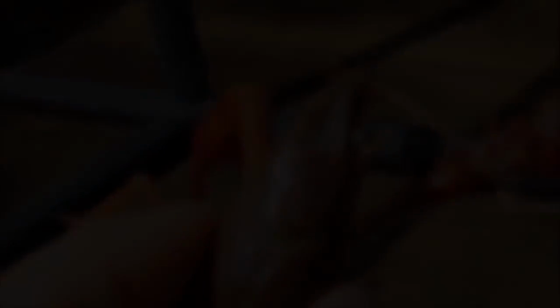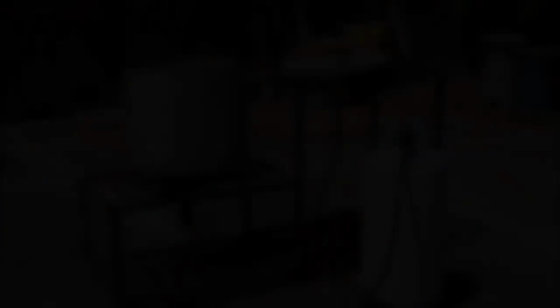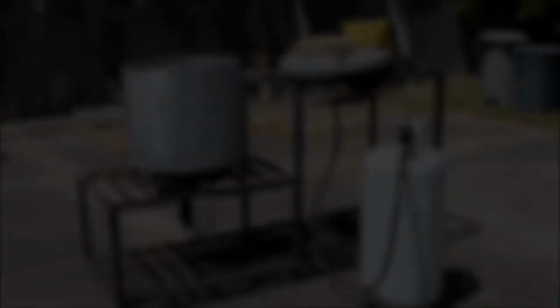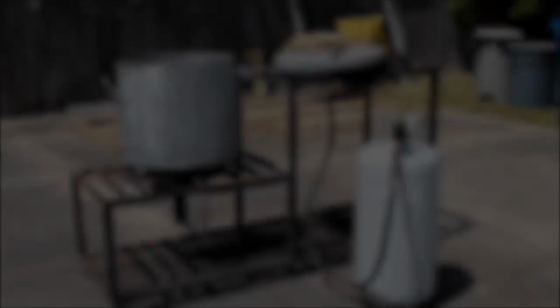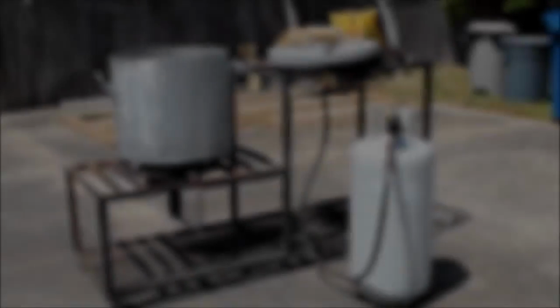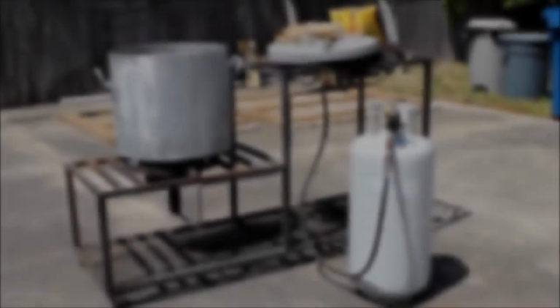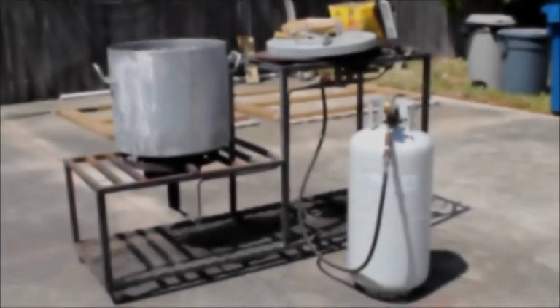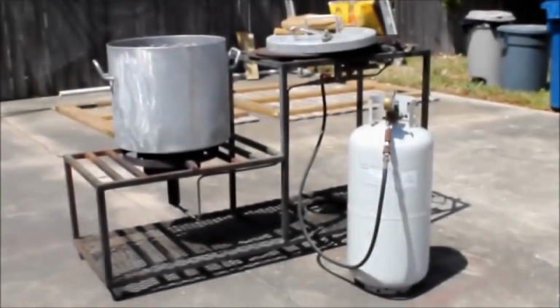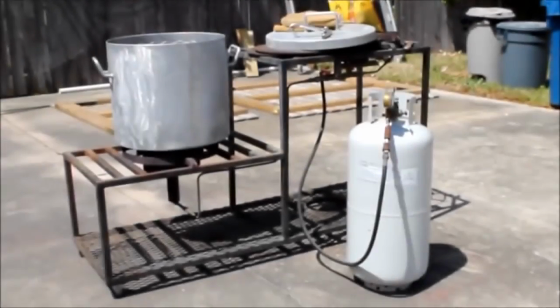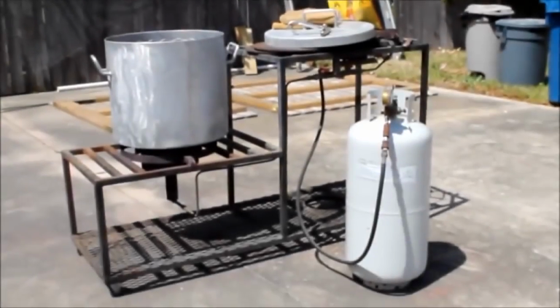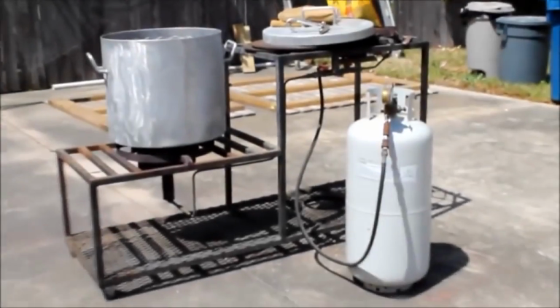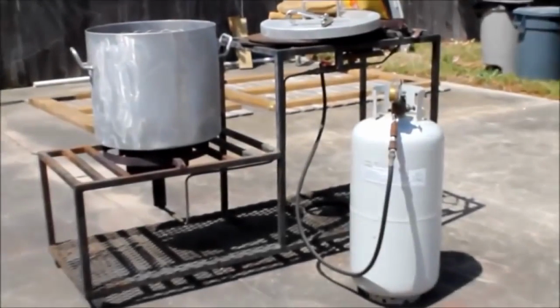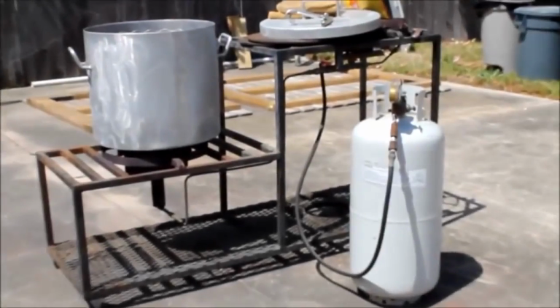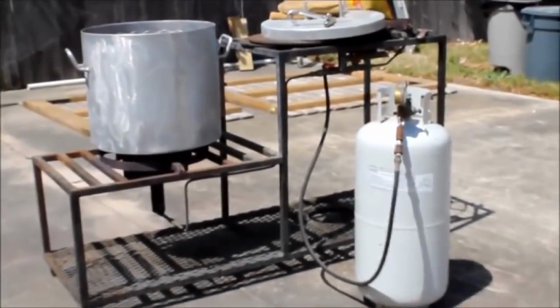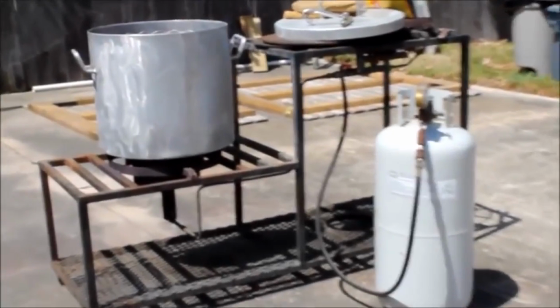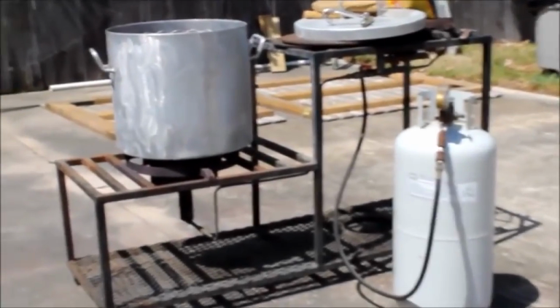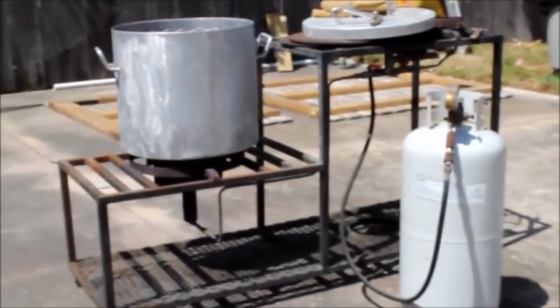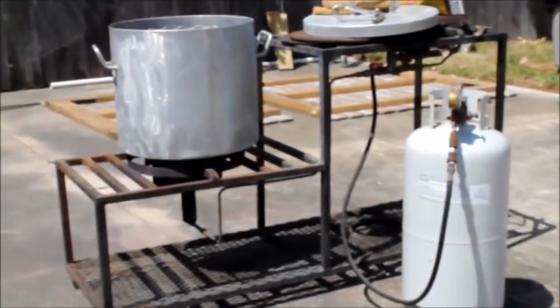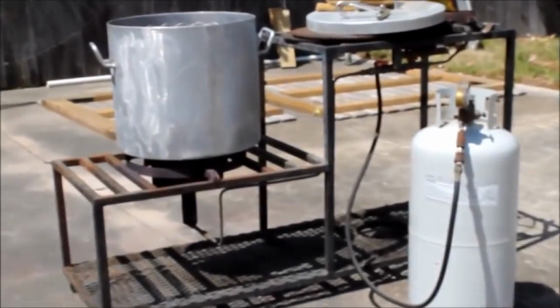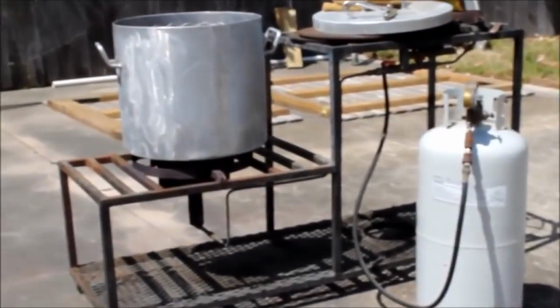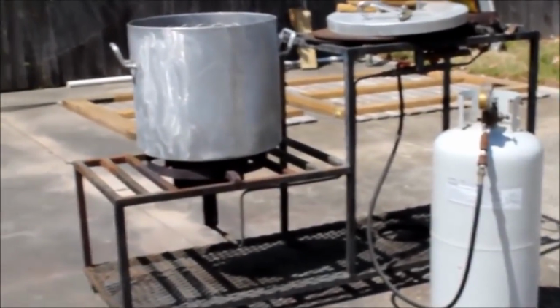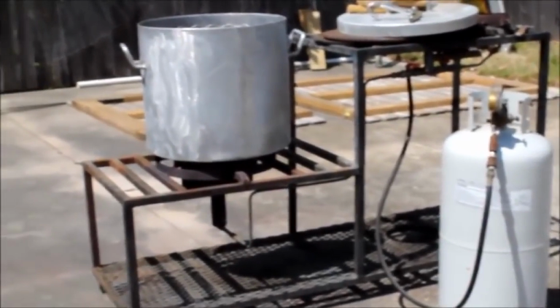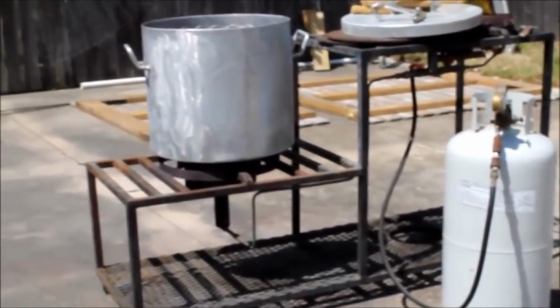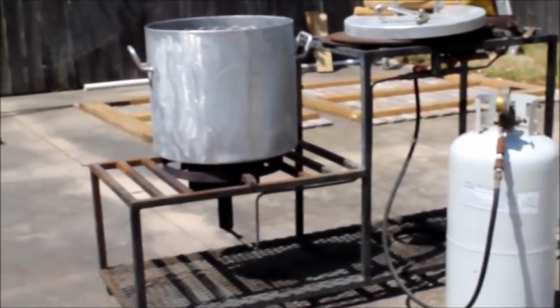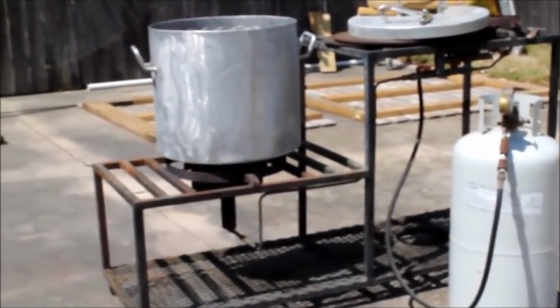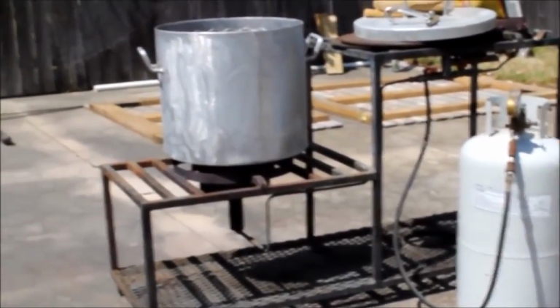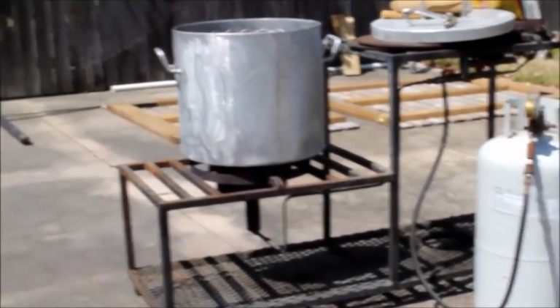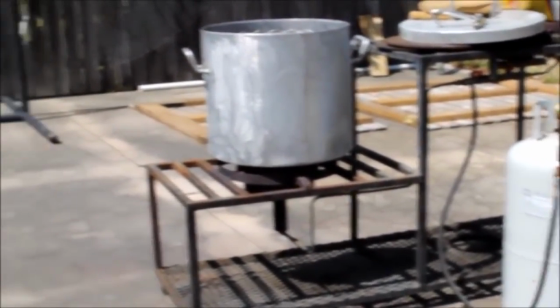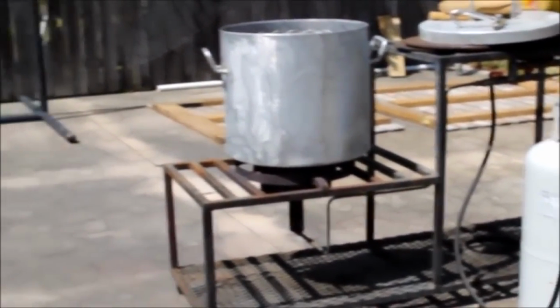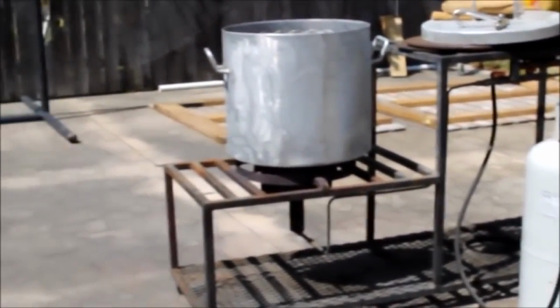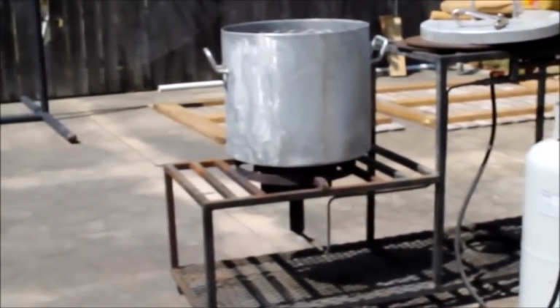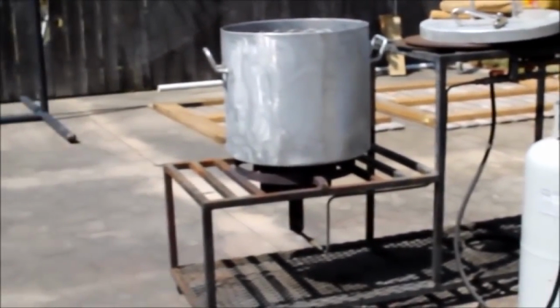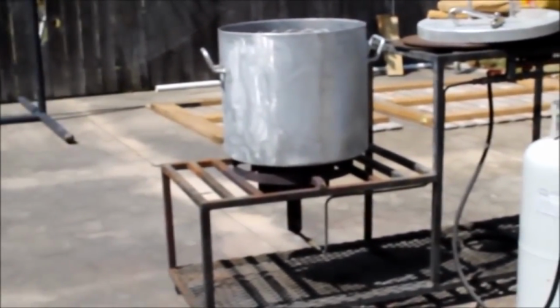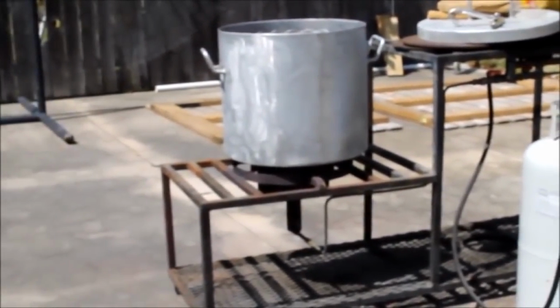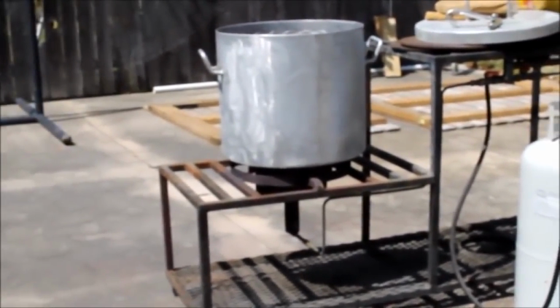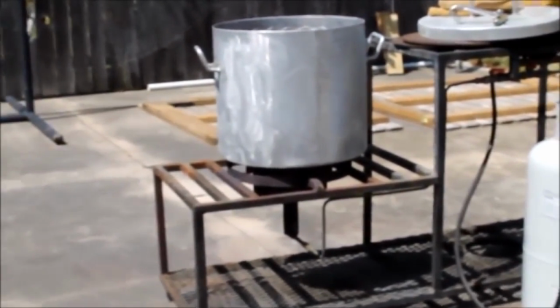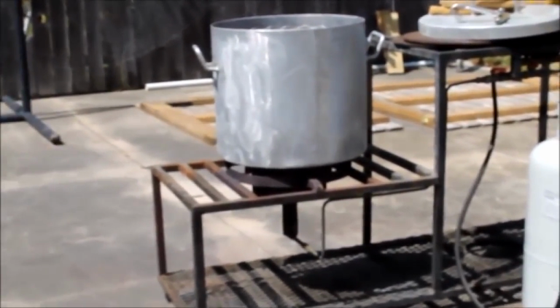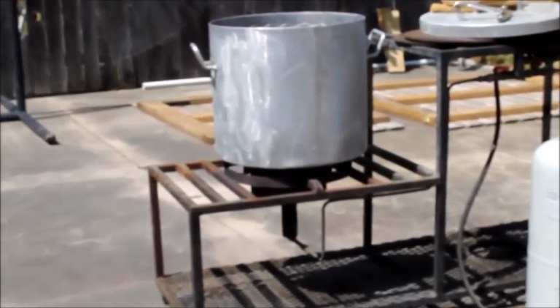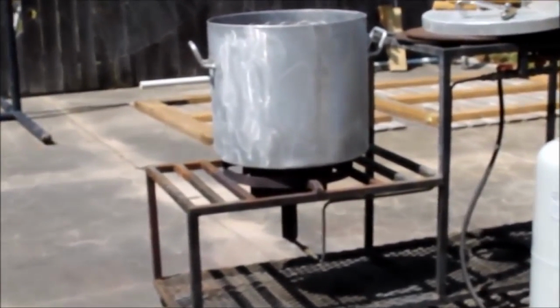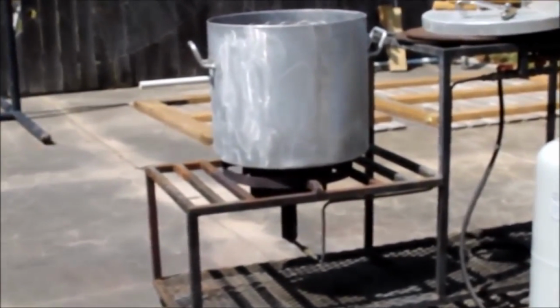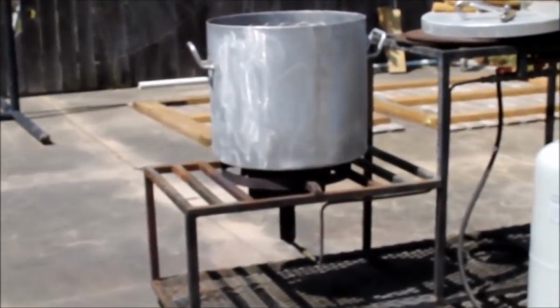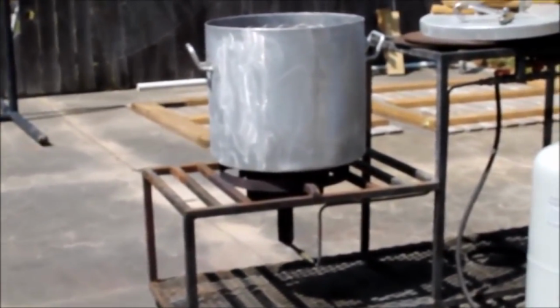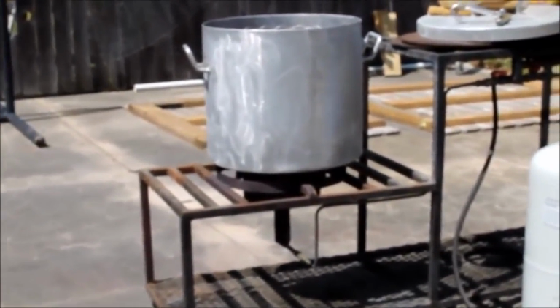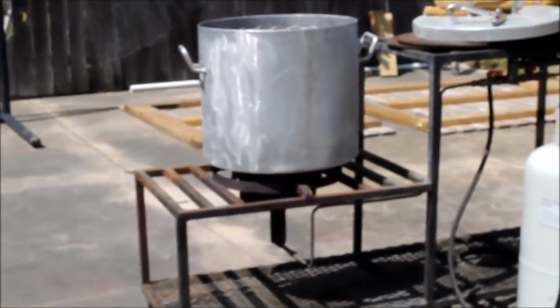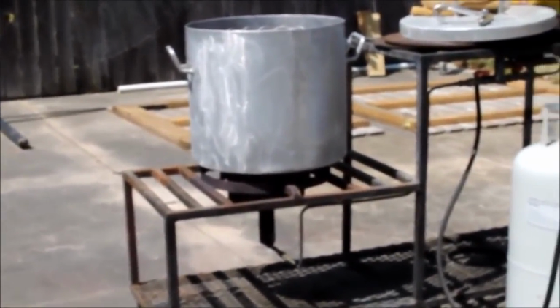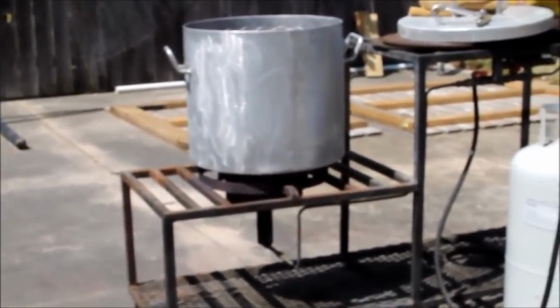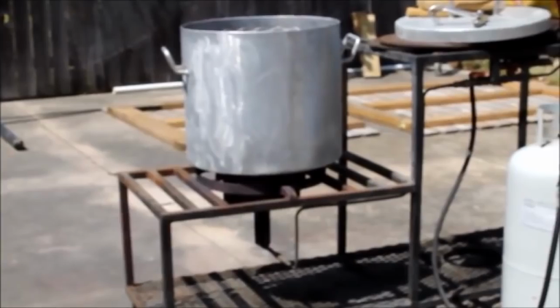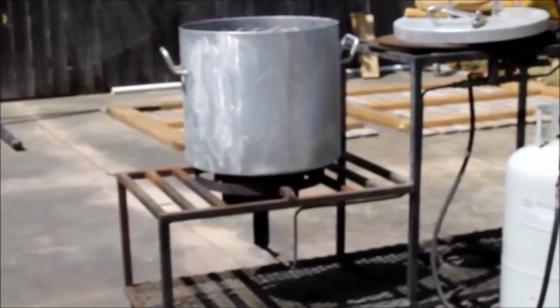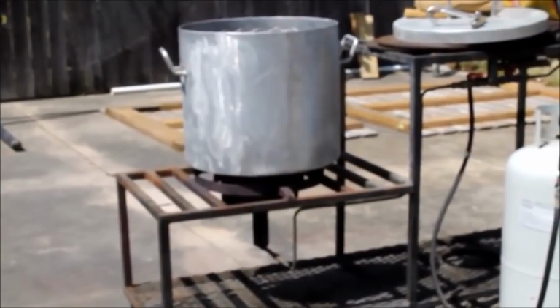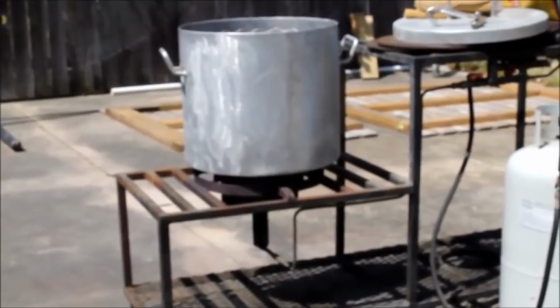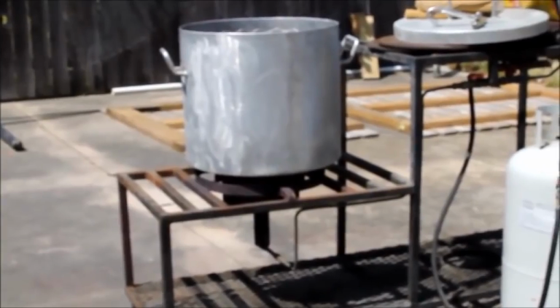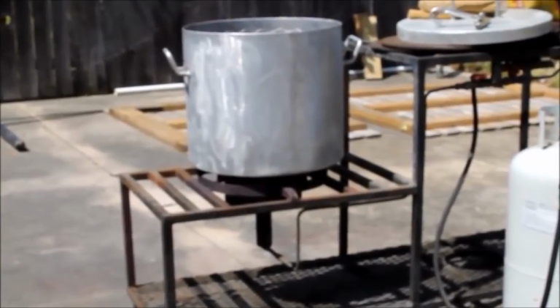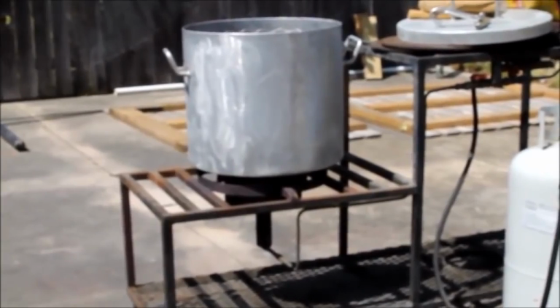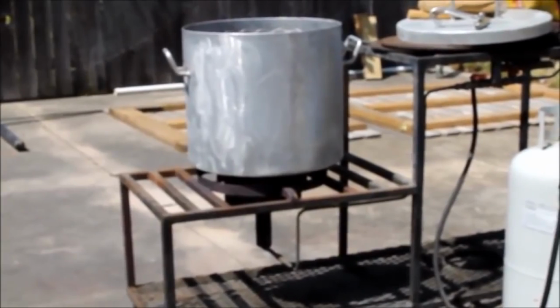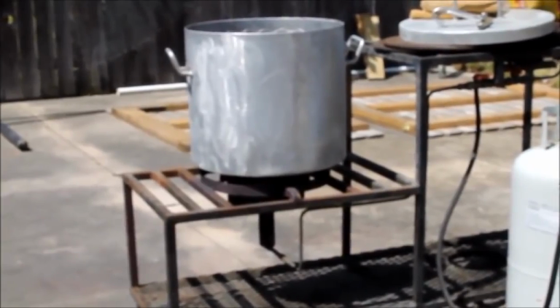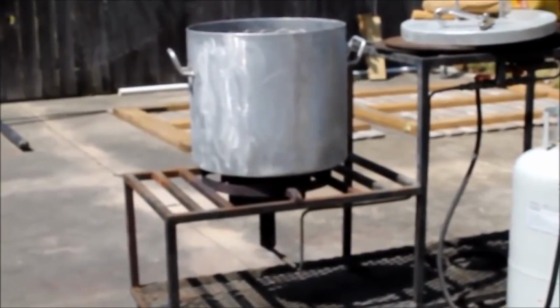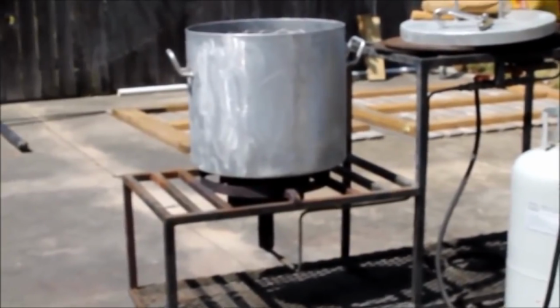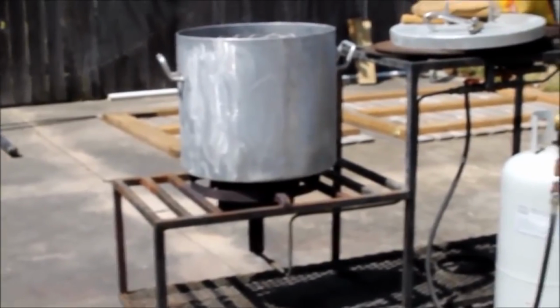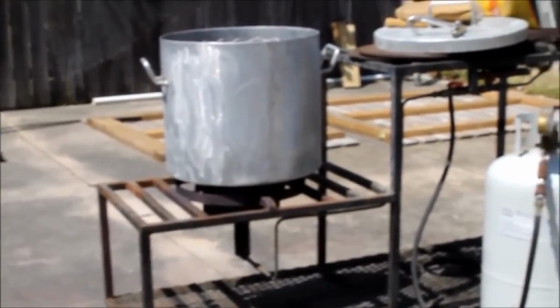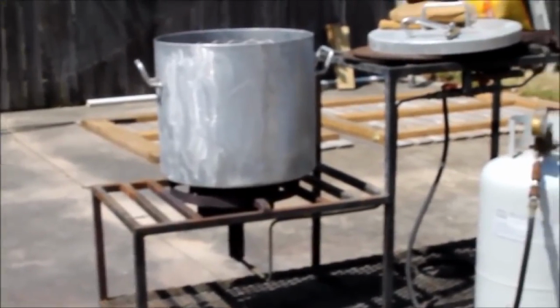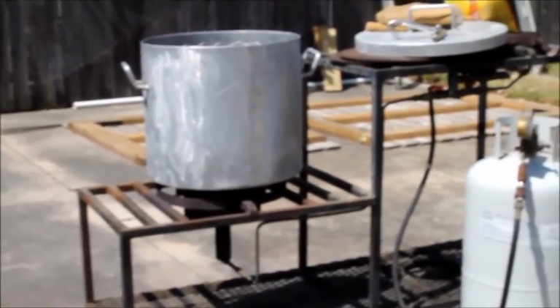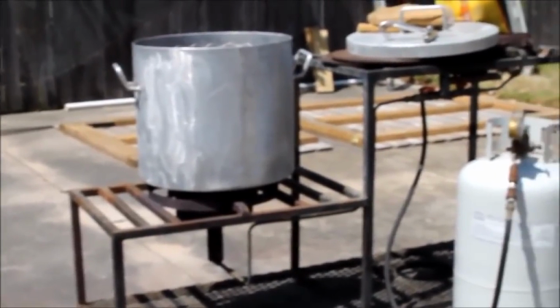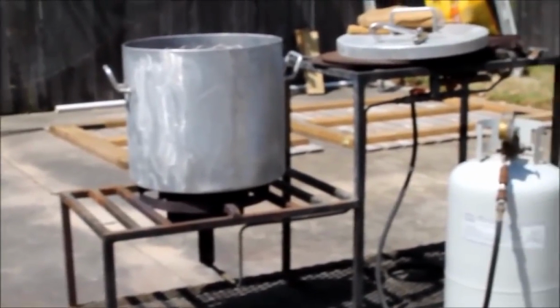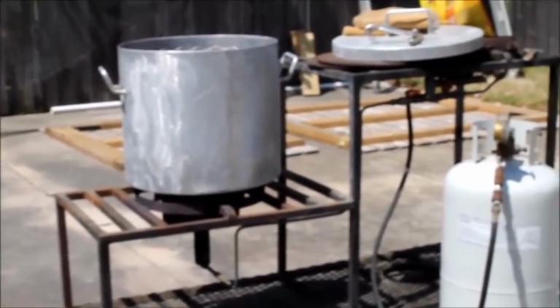Most people use a setup something like this. Usually it consists of a pot, a basket, and a heat source, such as a propane tank.